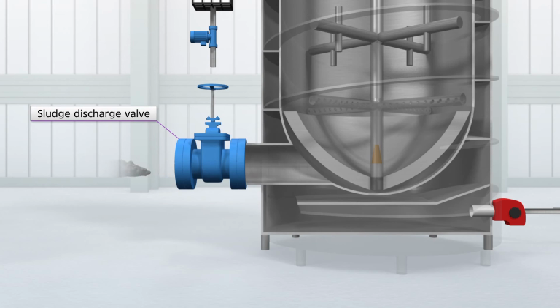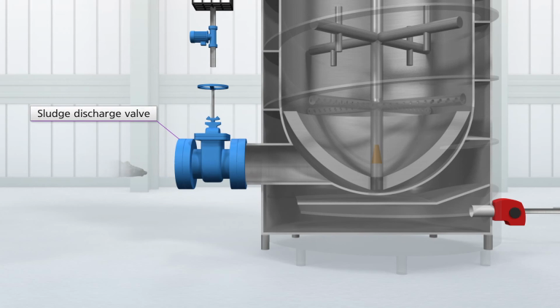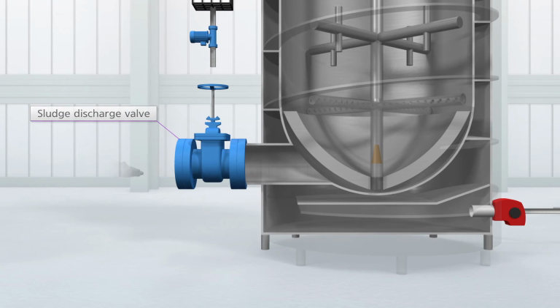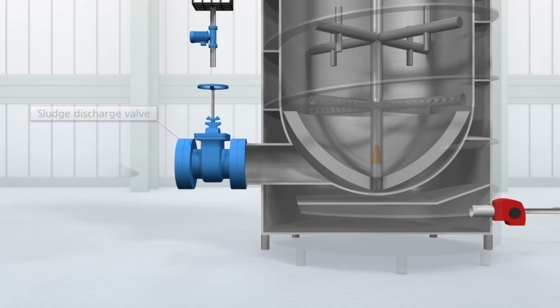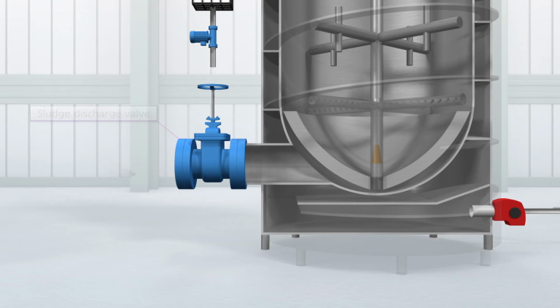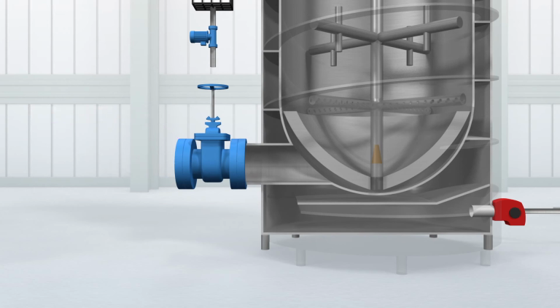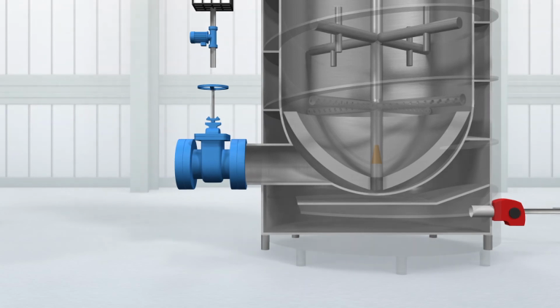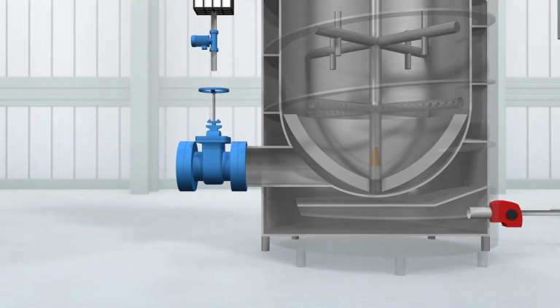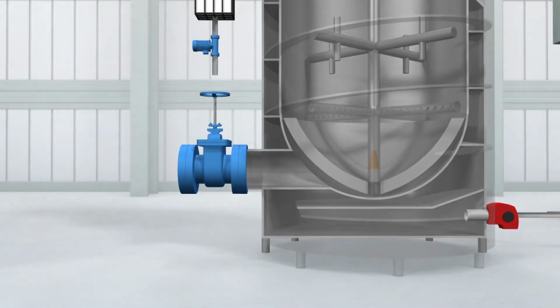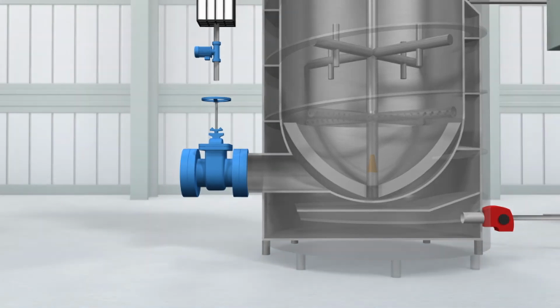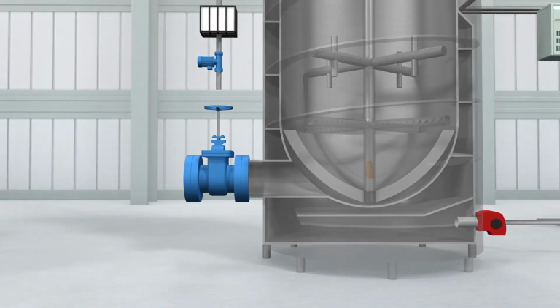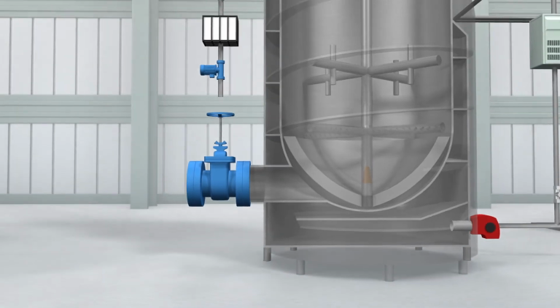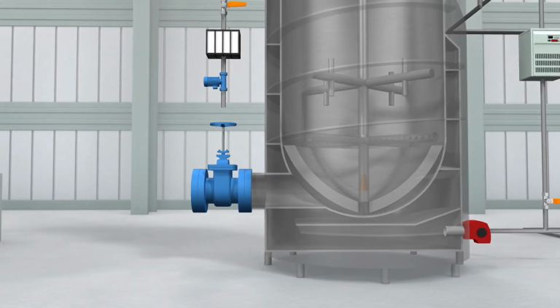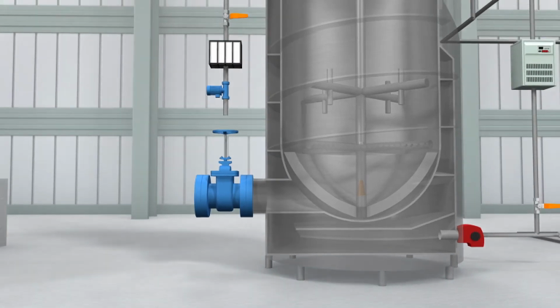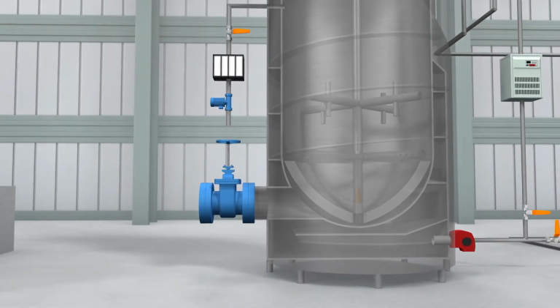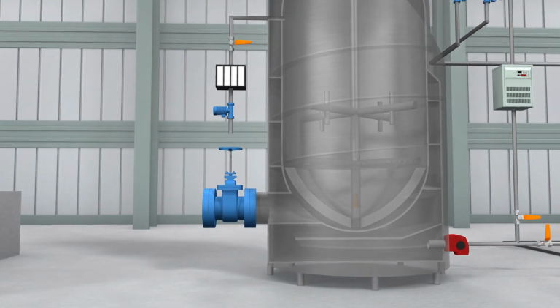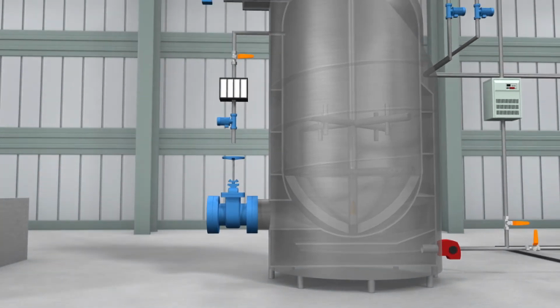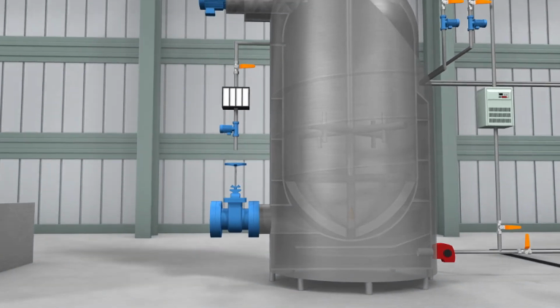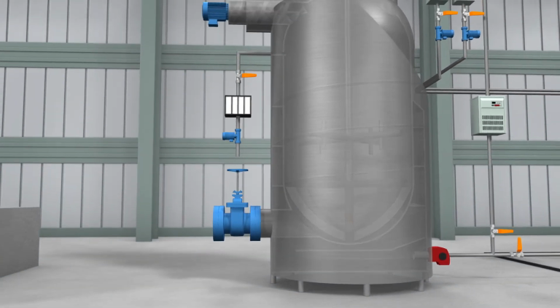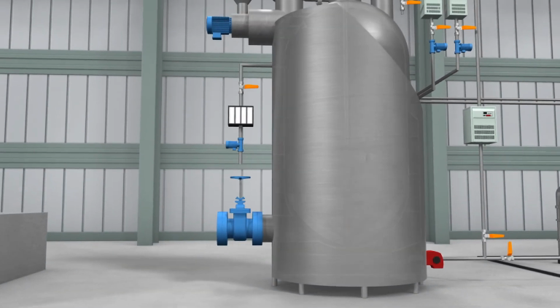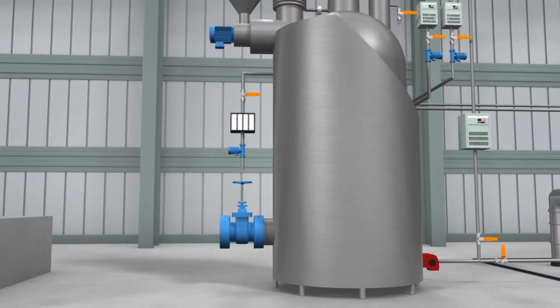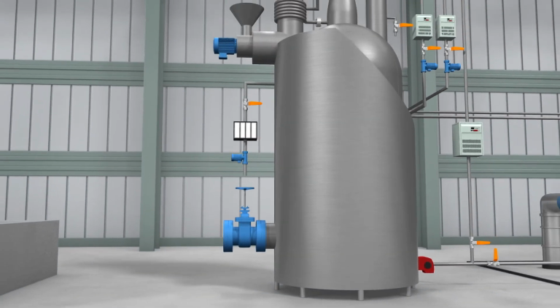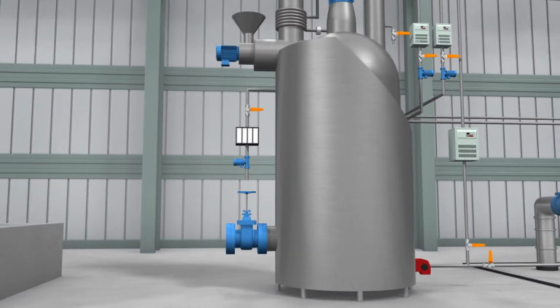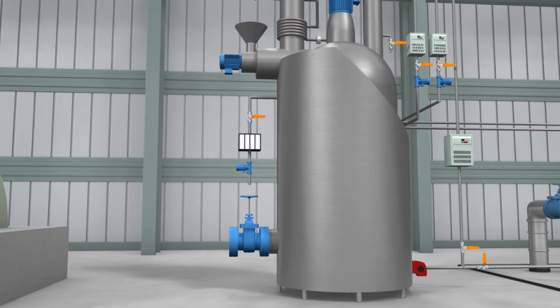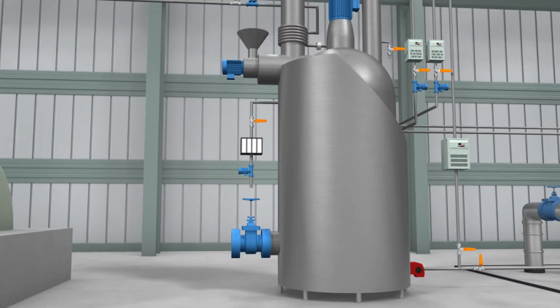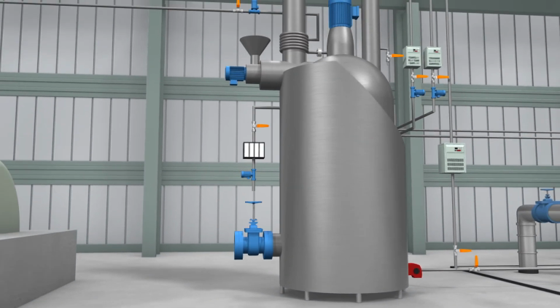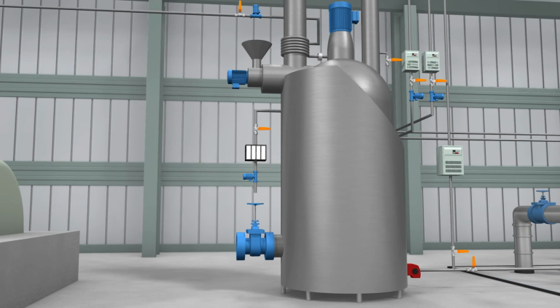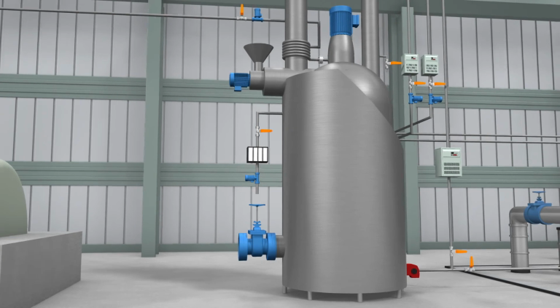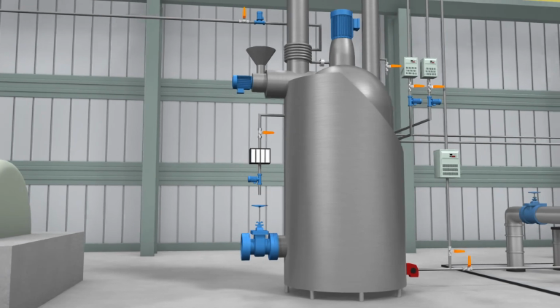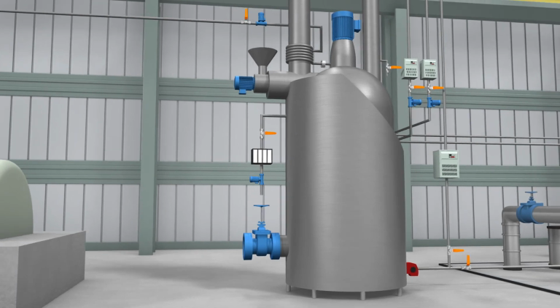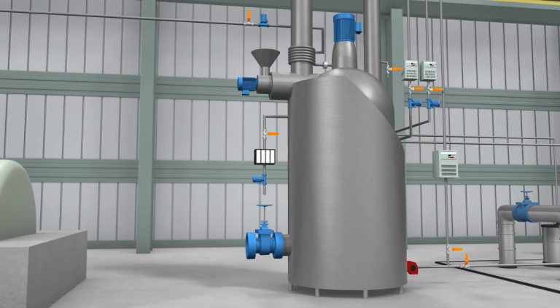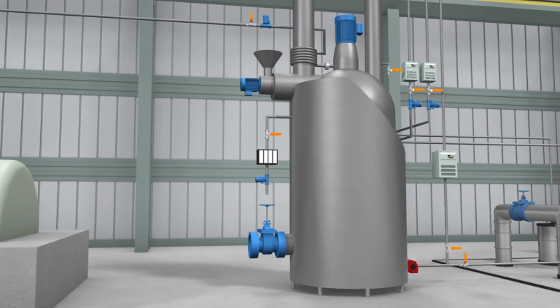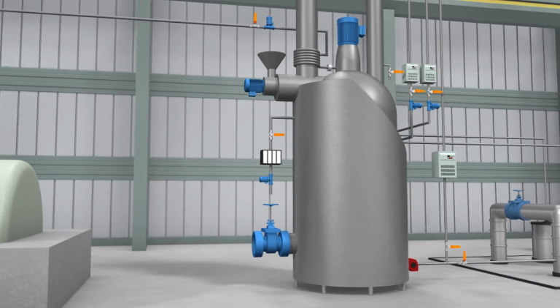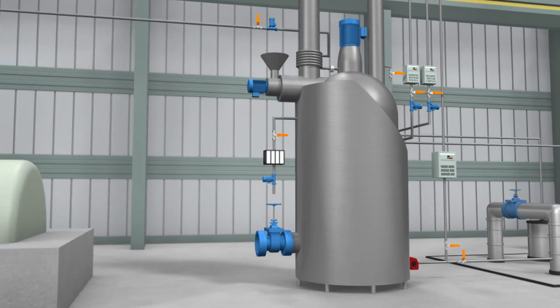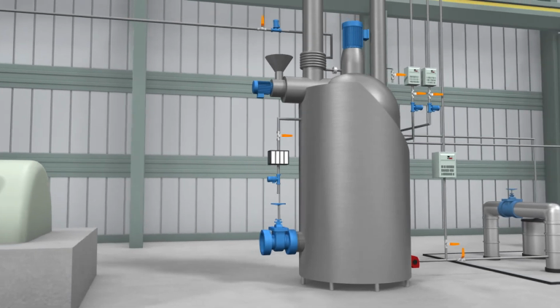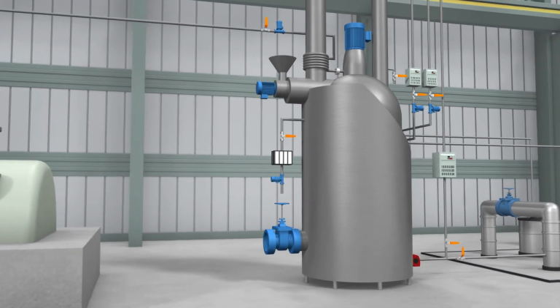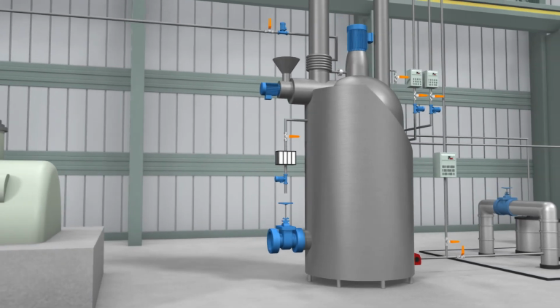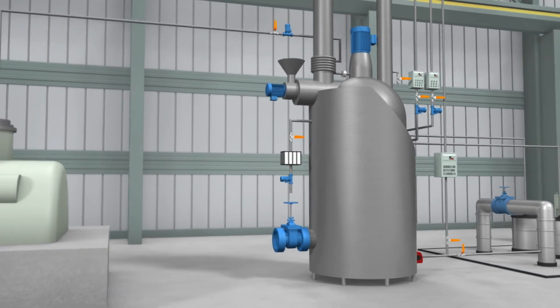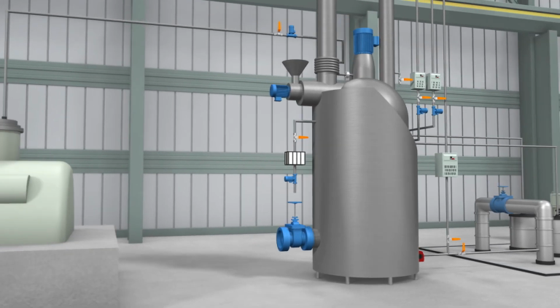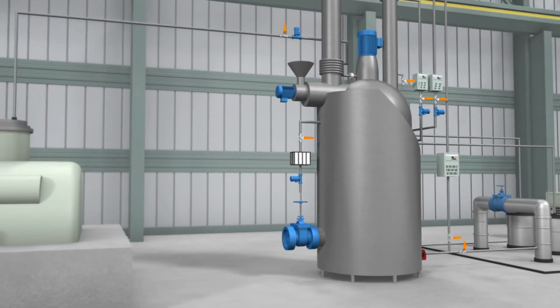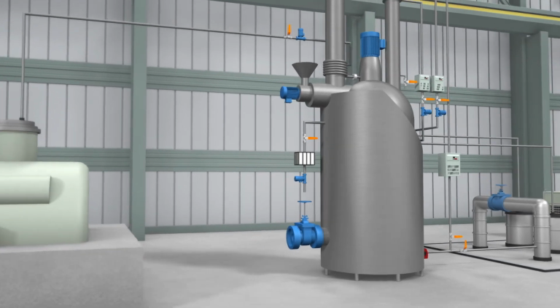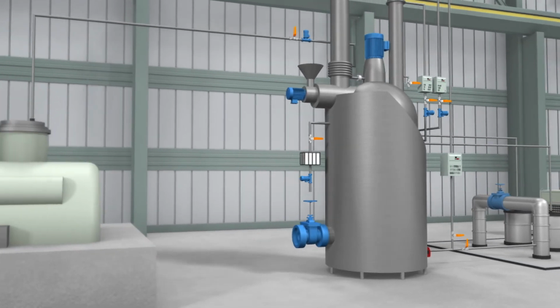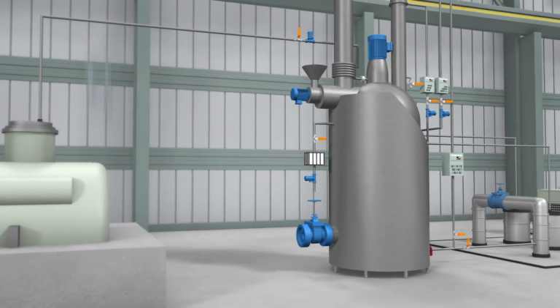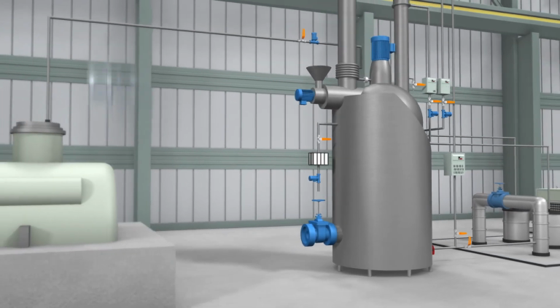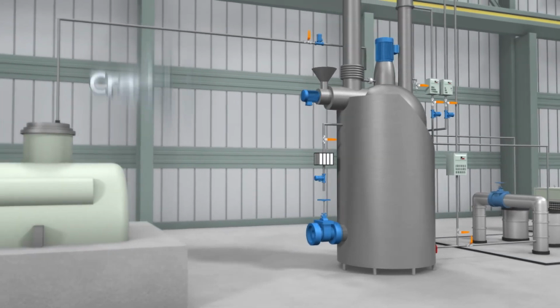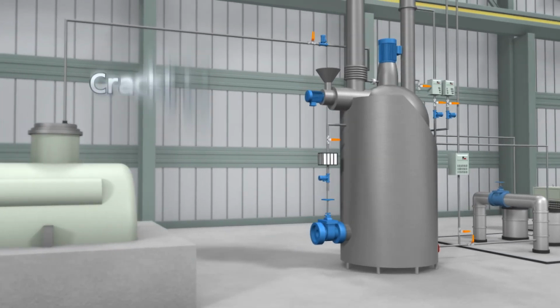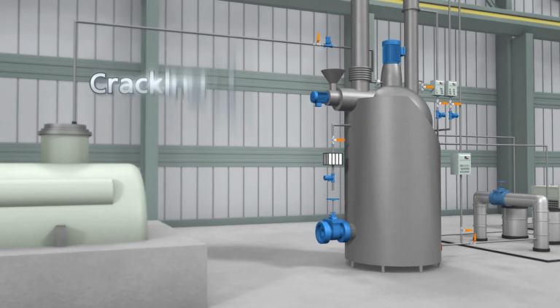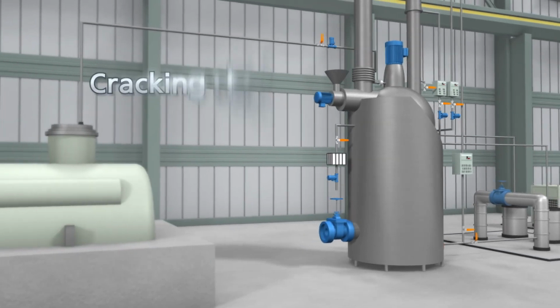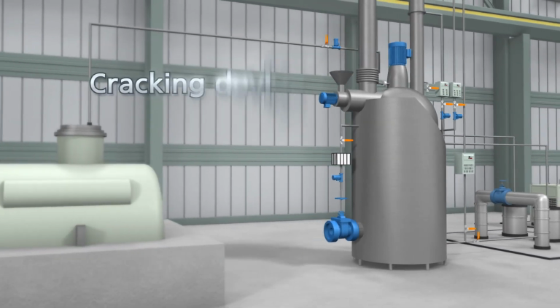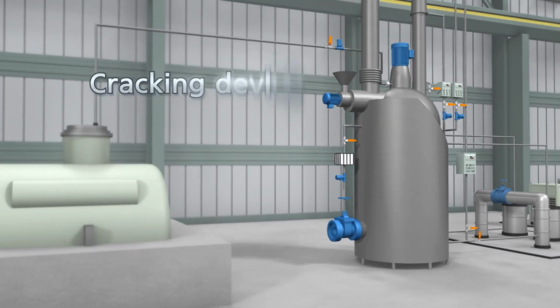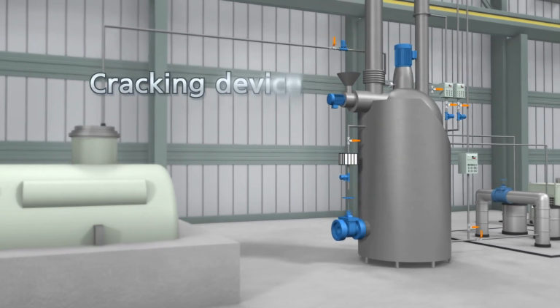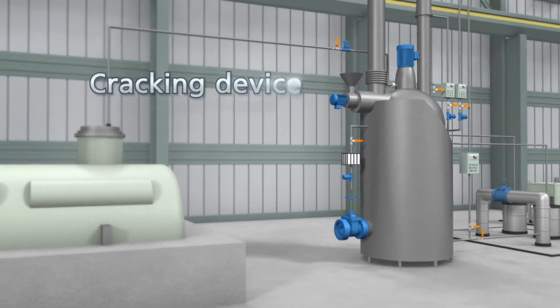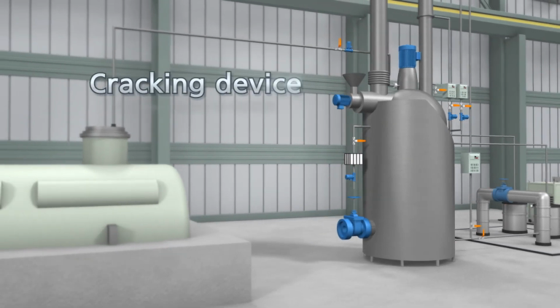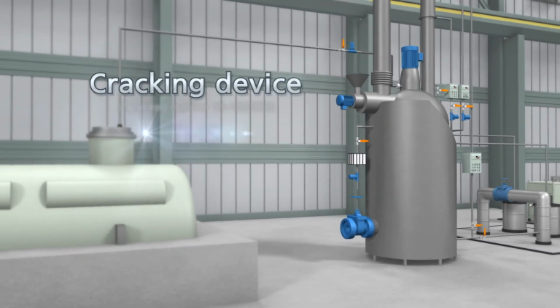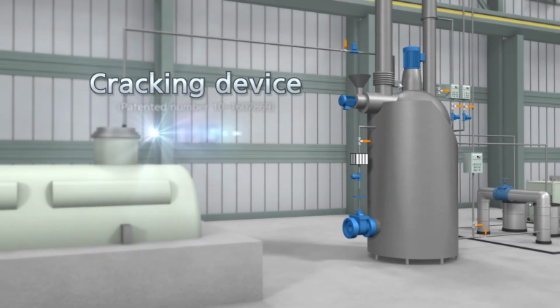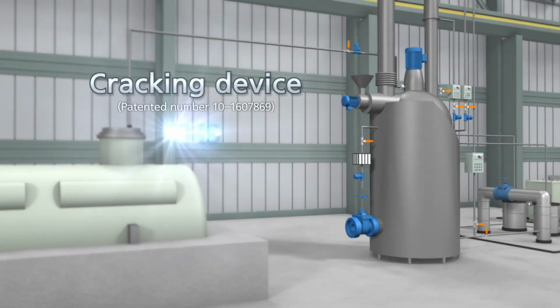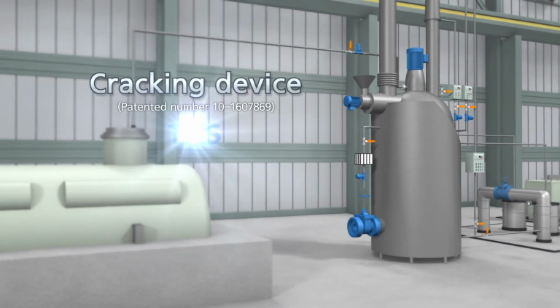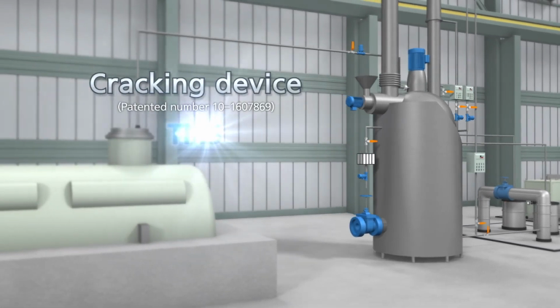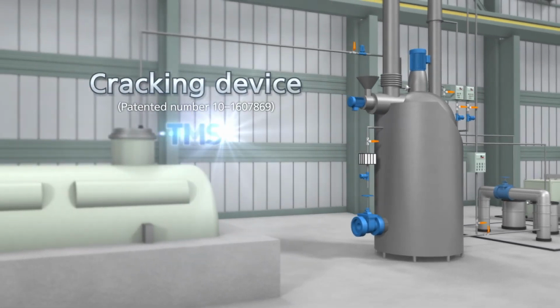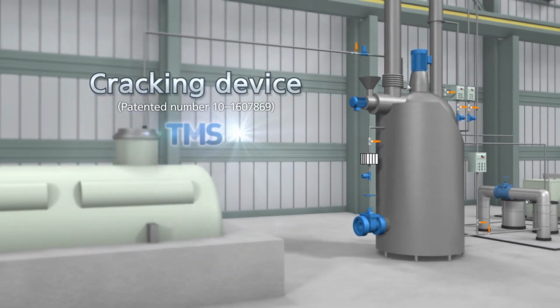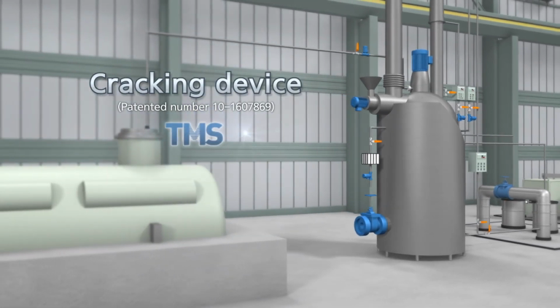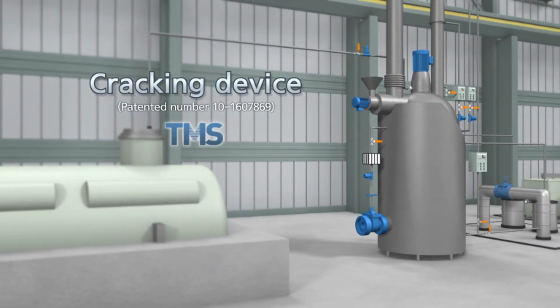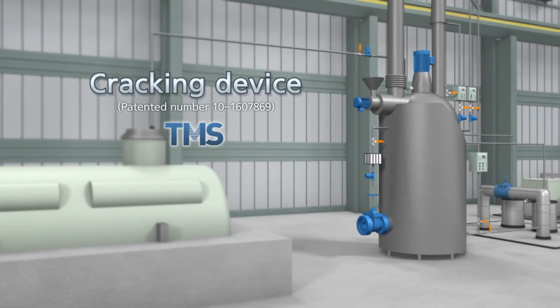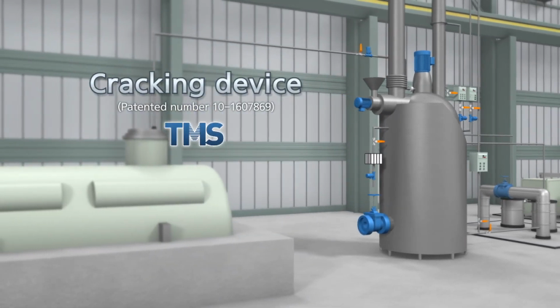The cracking device is an efficient piece of equipment that converts waste oil — which would otherwise be incinerated and wasted — into useful fuel.